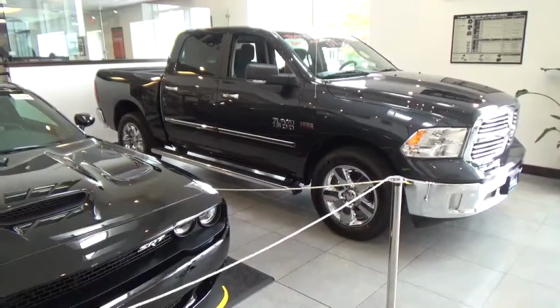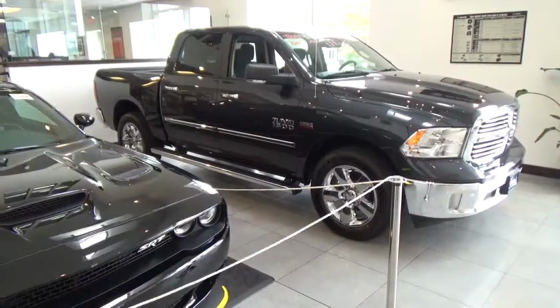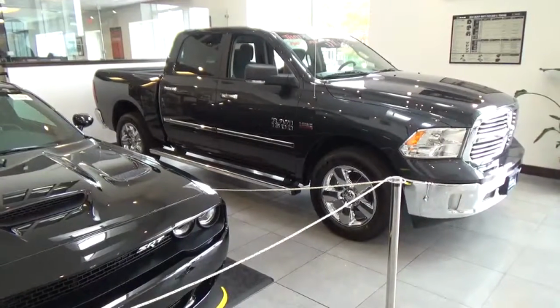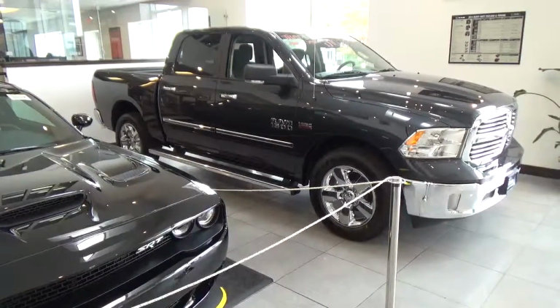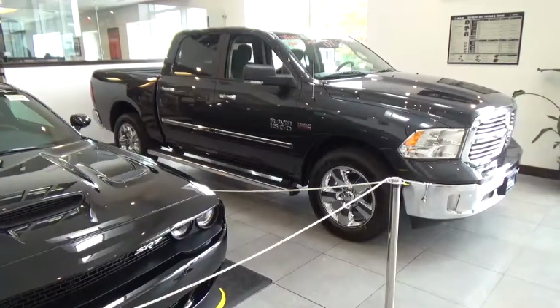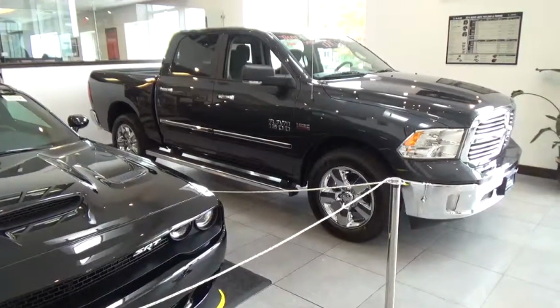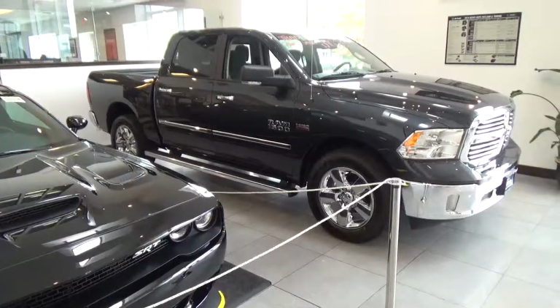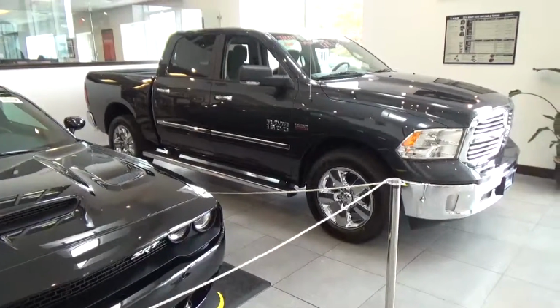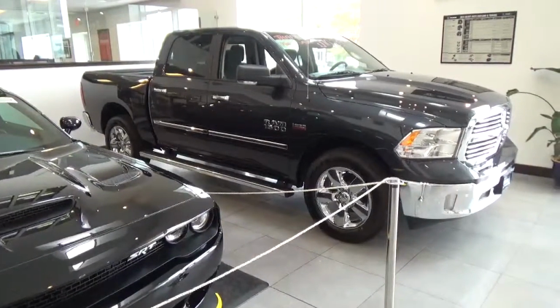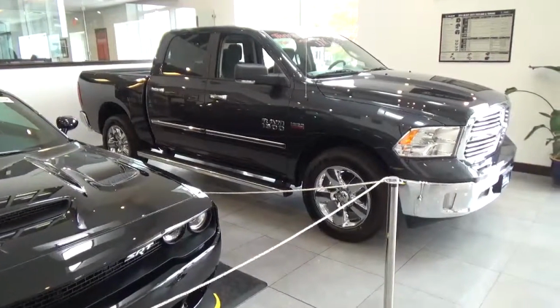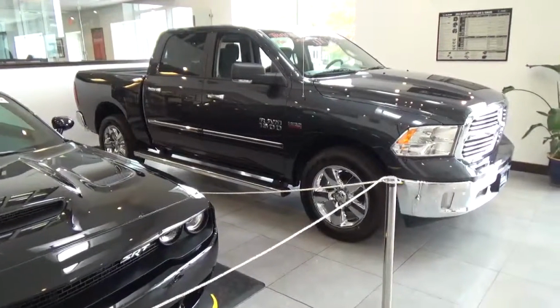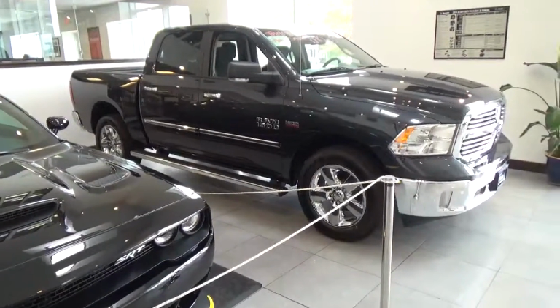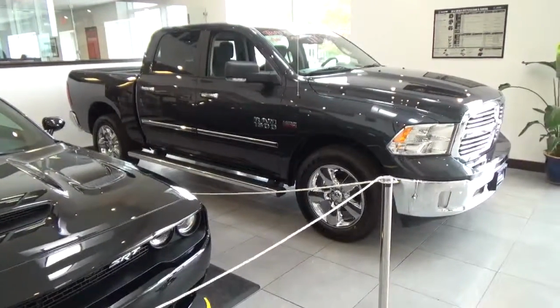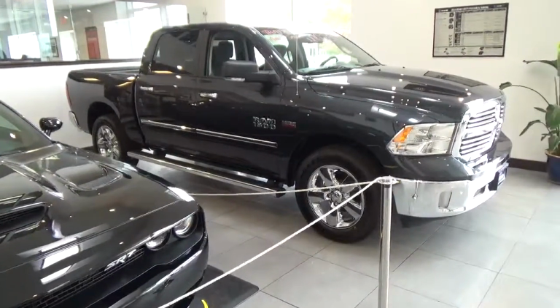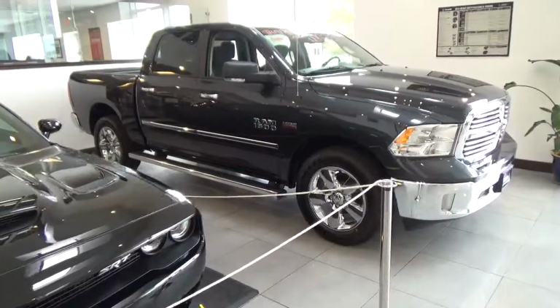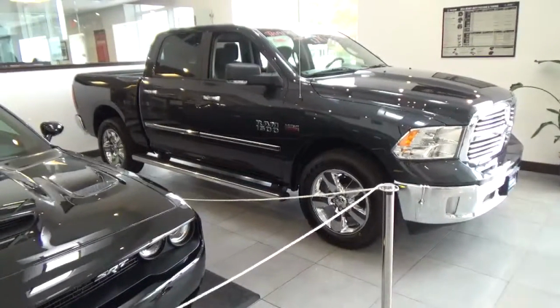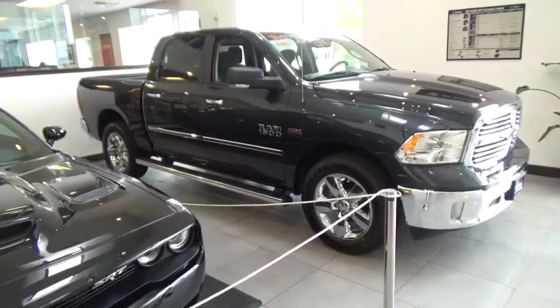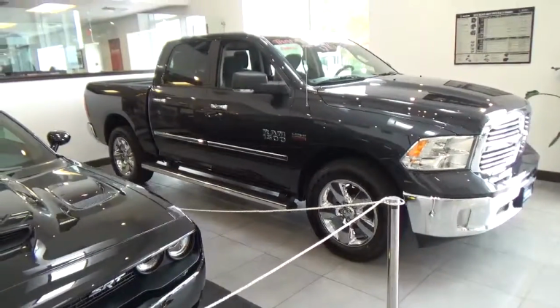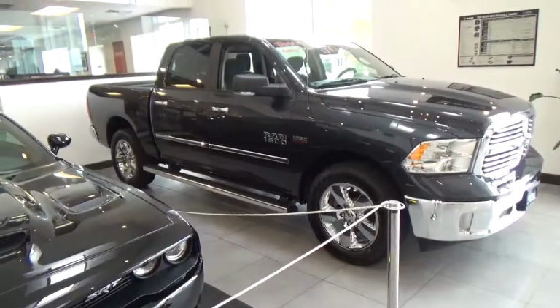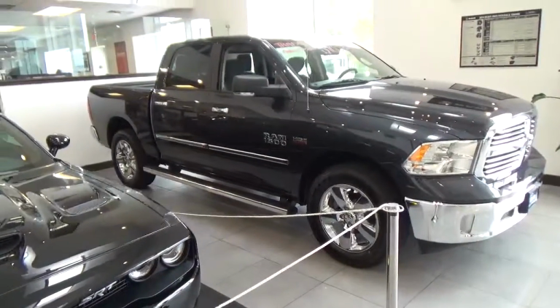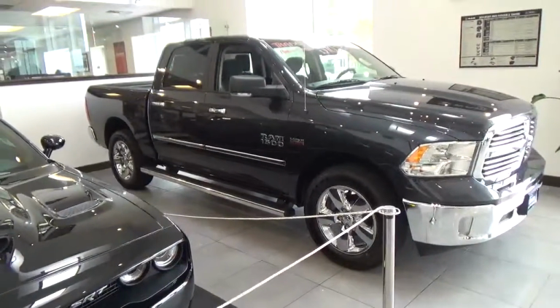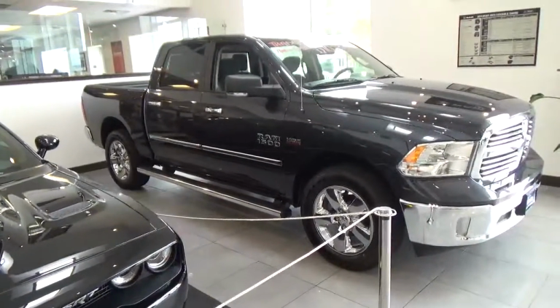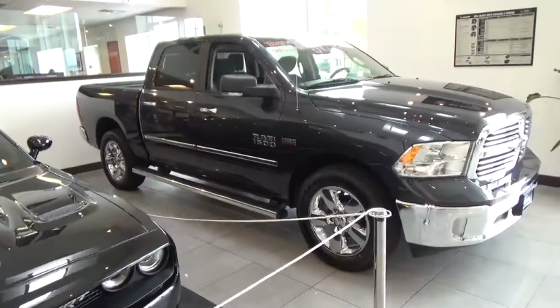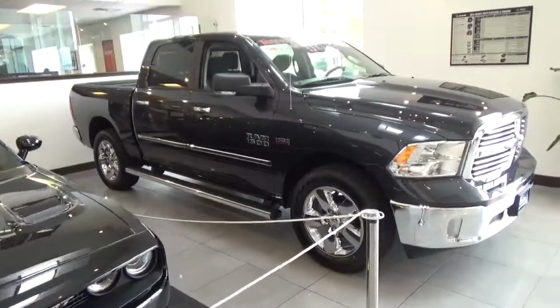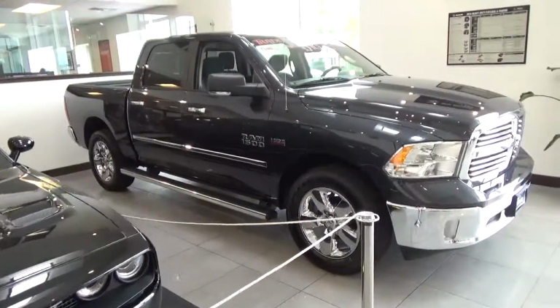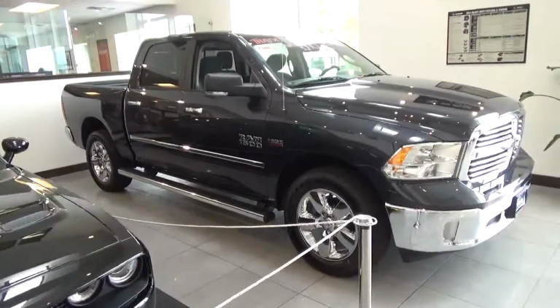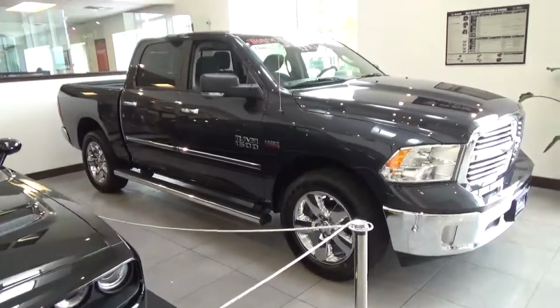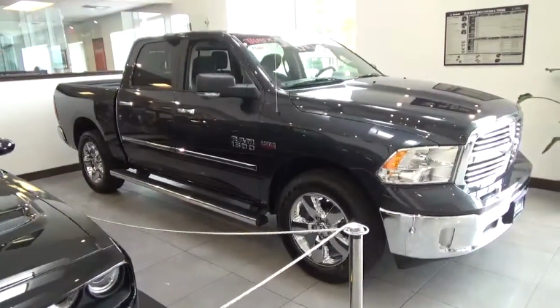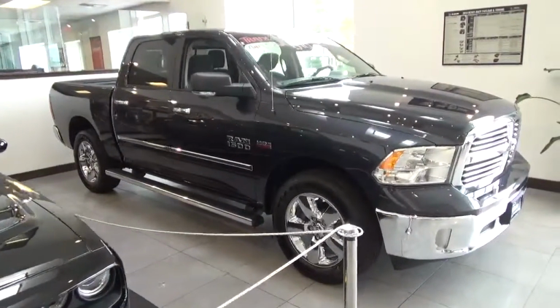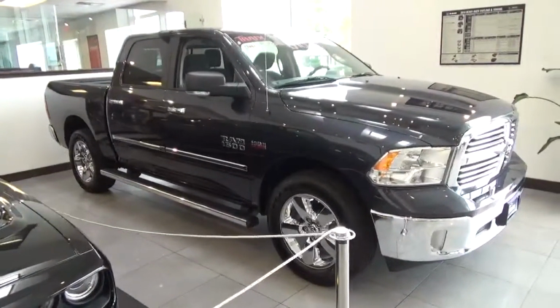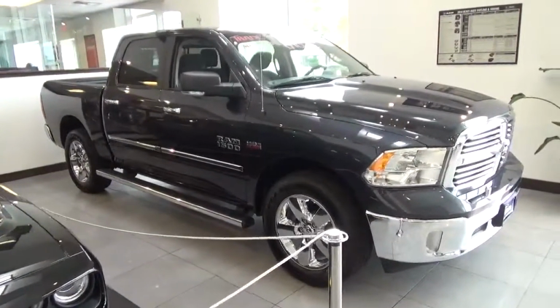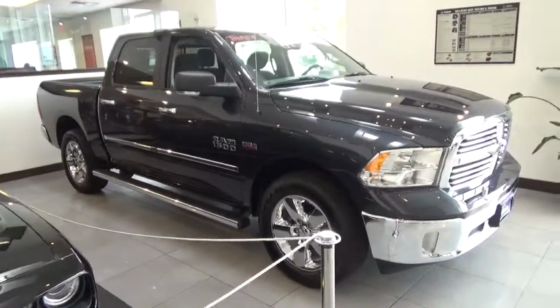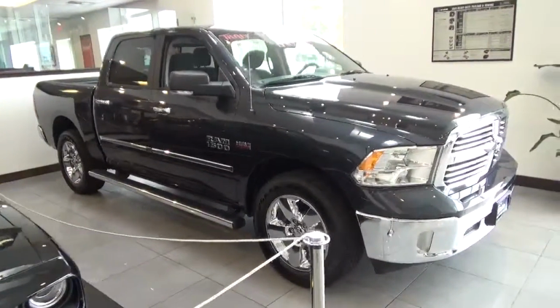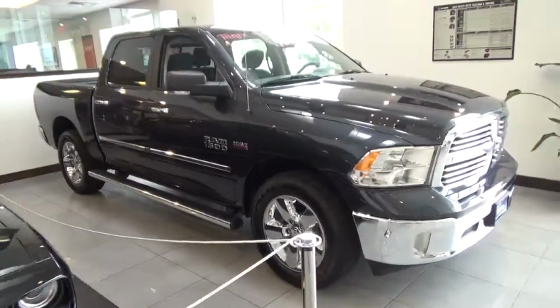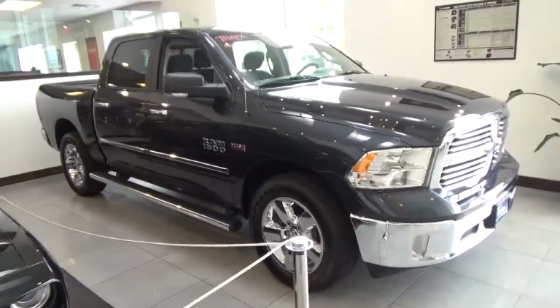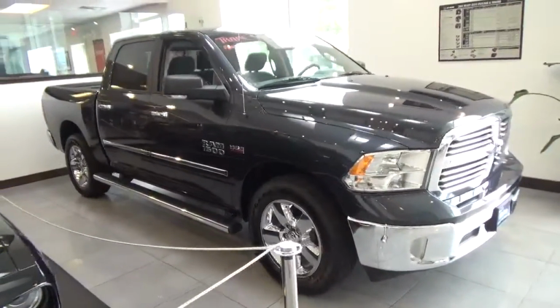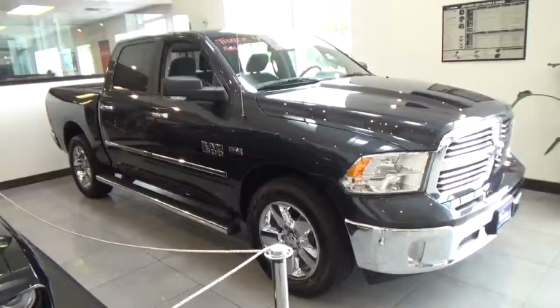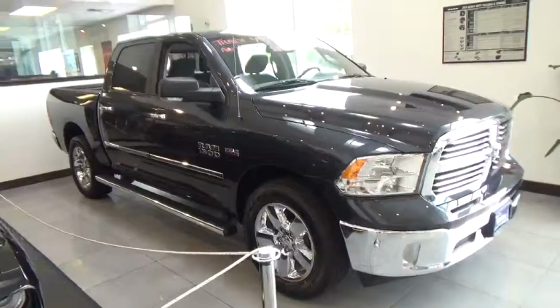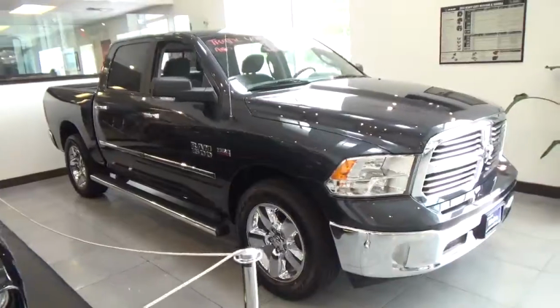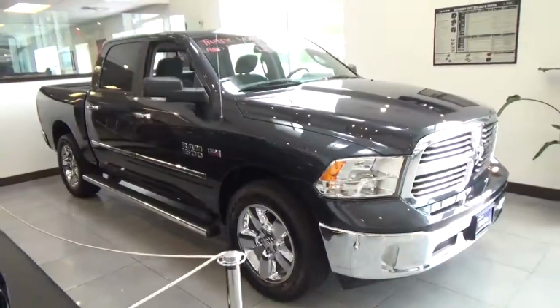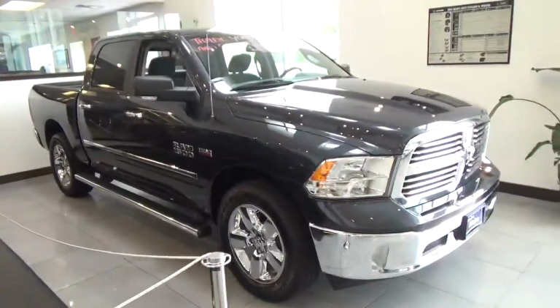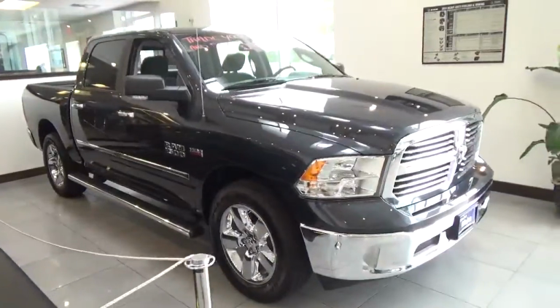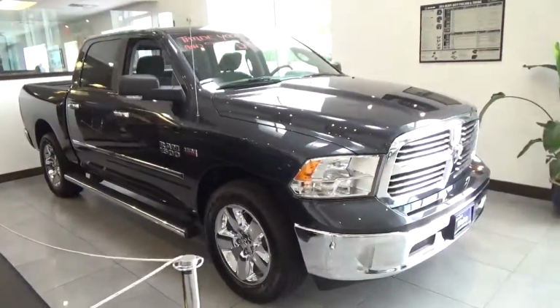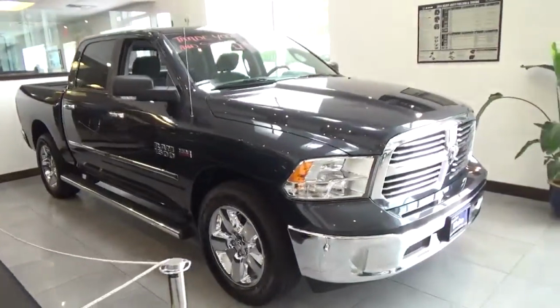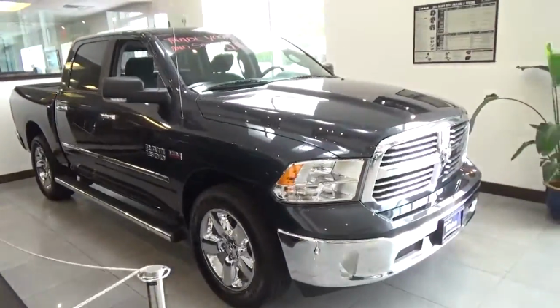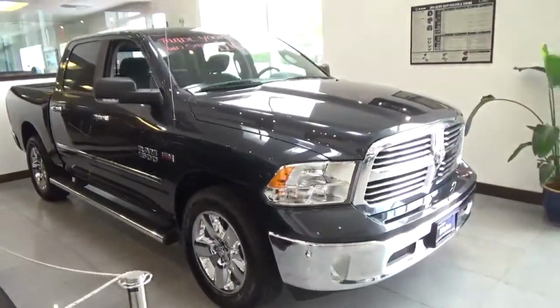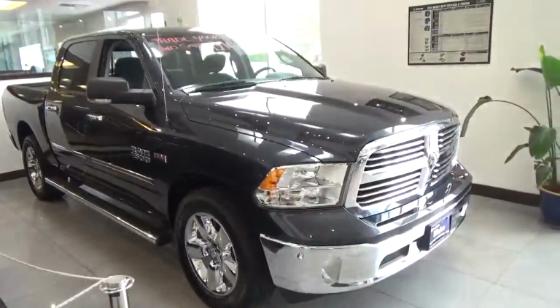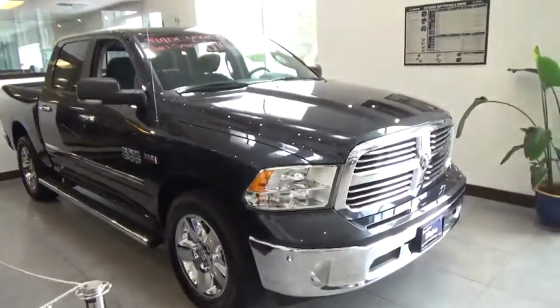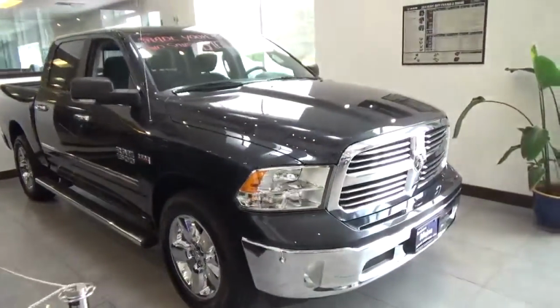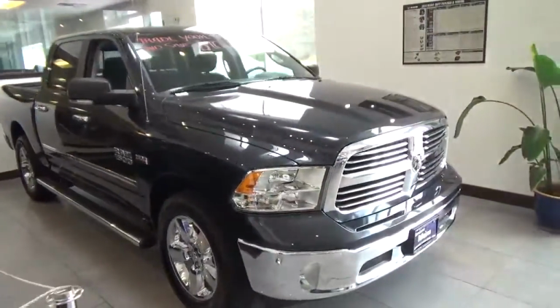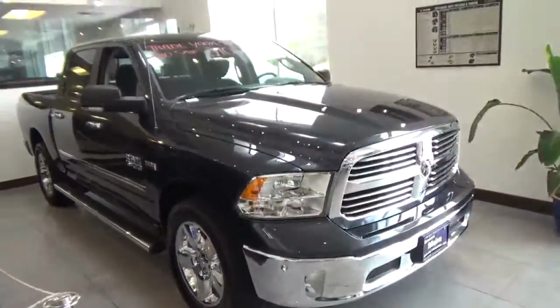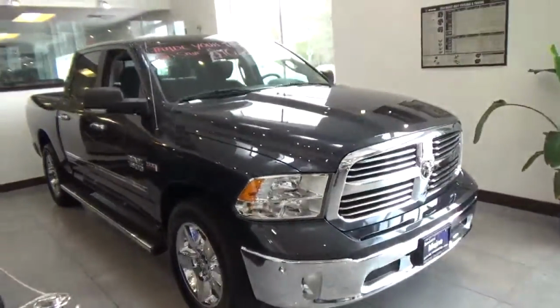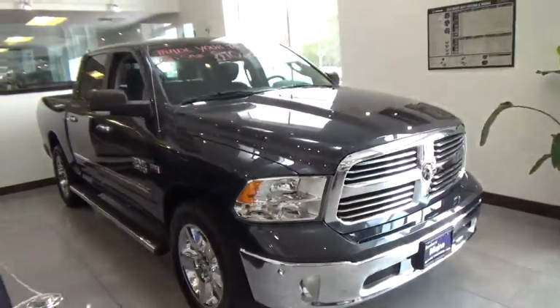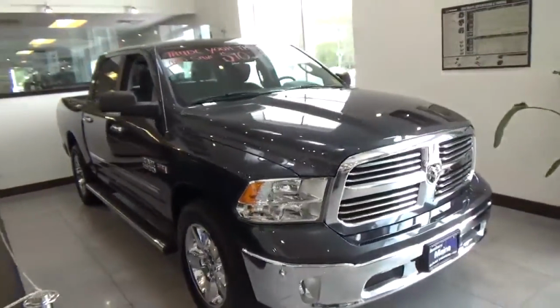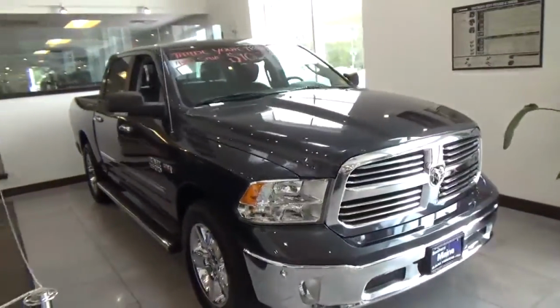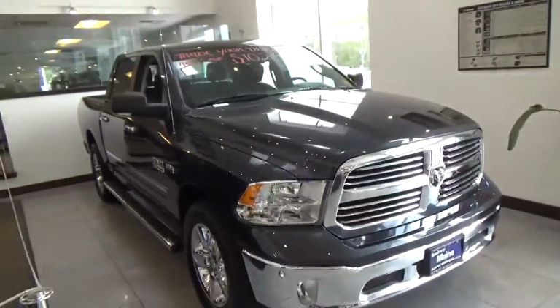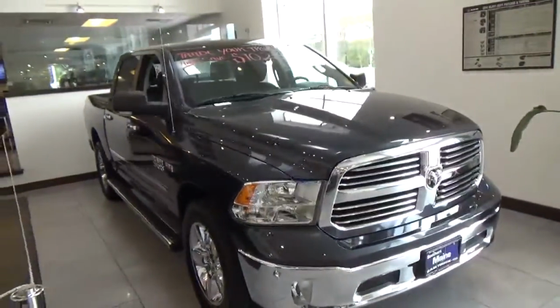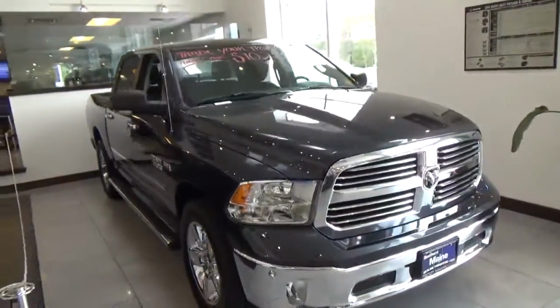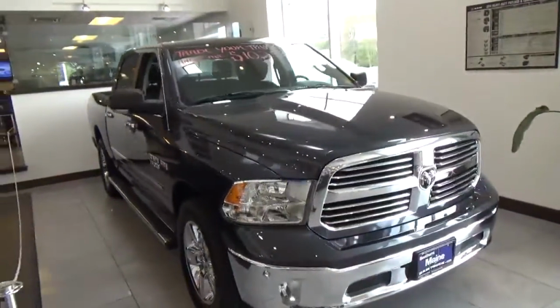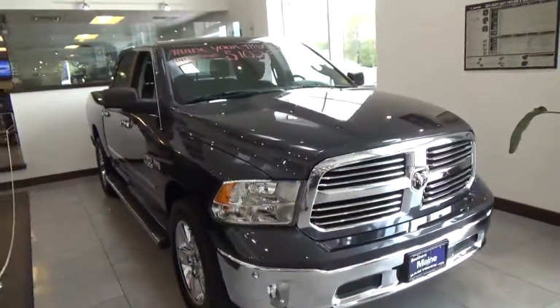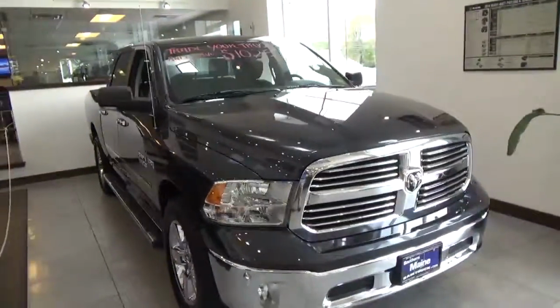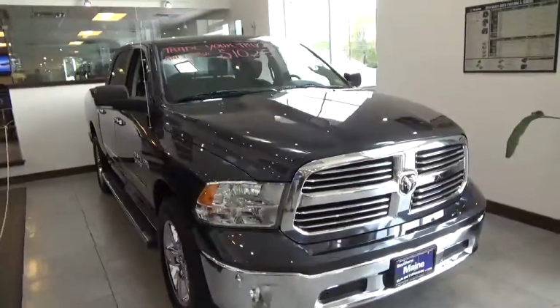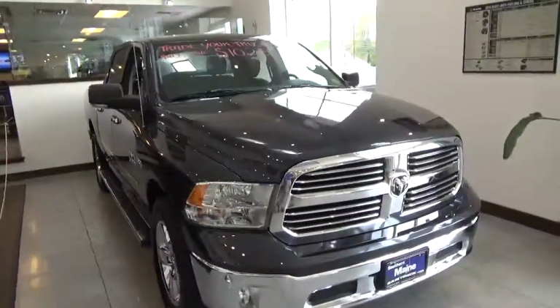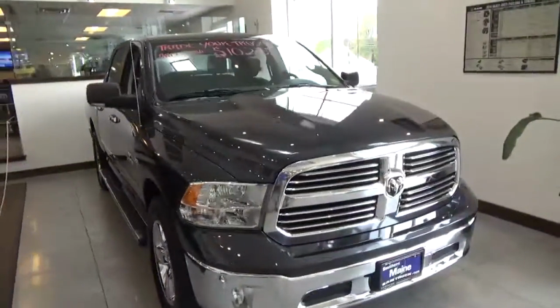Okay folks, Justin Mondor here at Southern Maine Chrysler Dodge Jeep, Route 1, Saco, Maine. Just want to go over another one of our October specials.